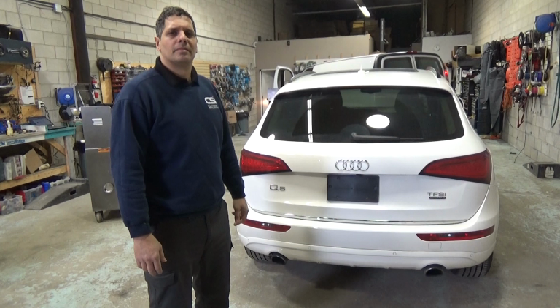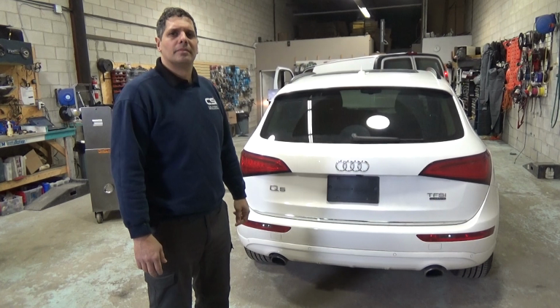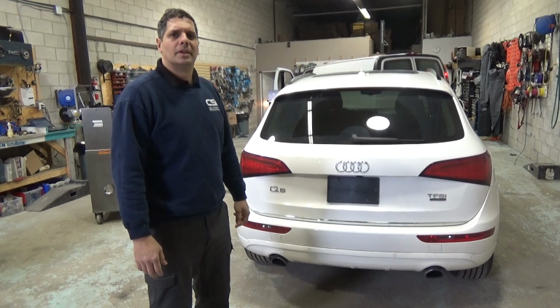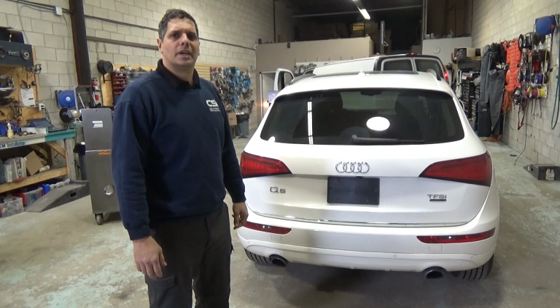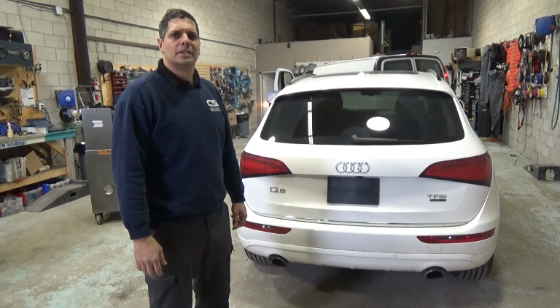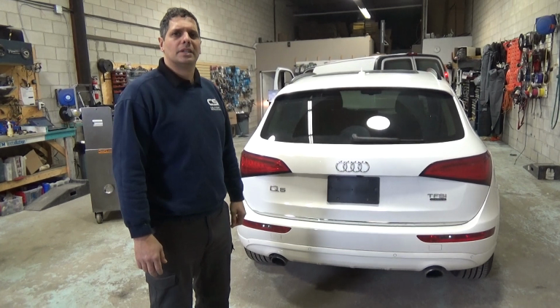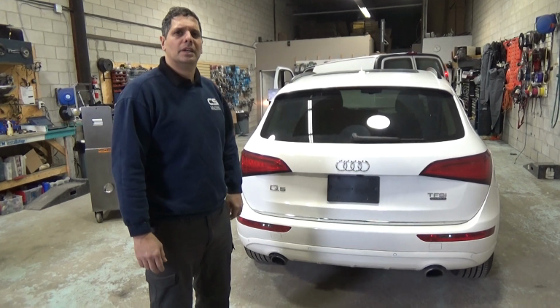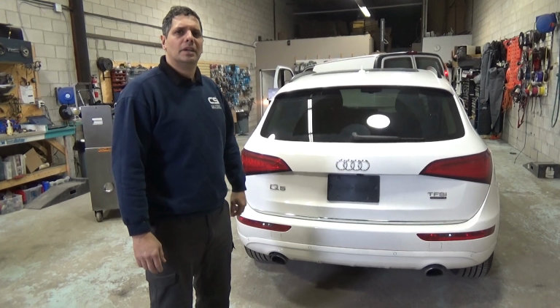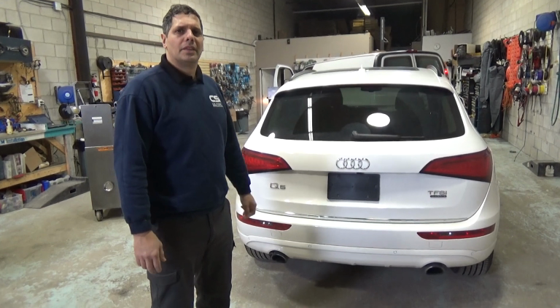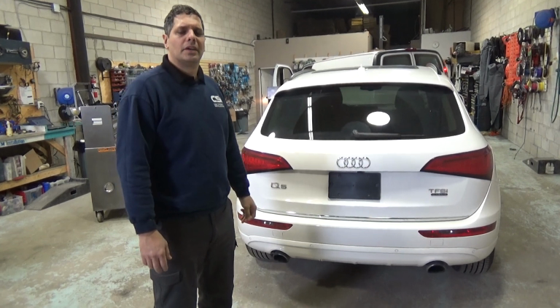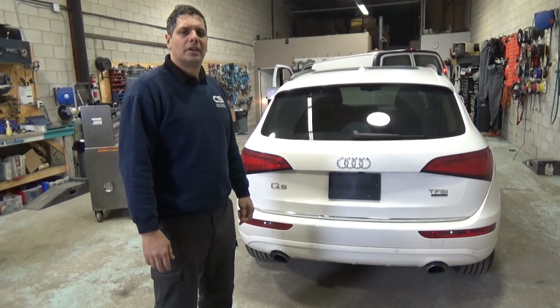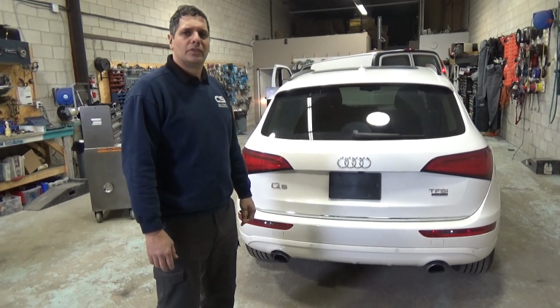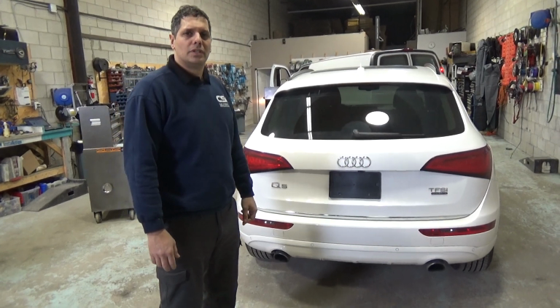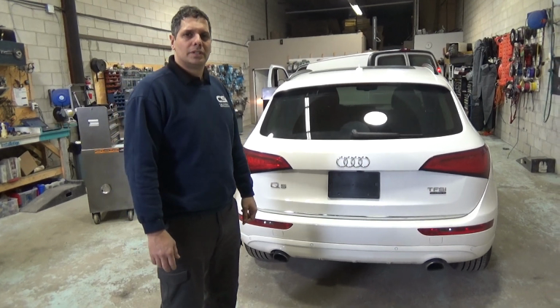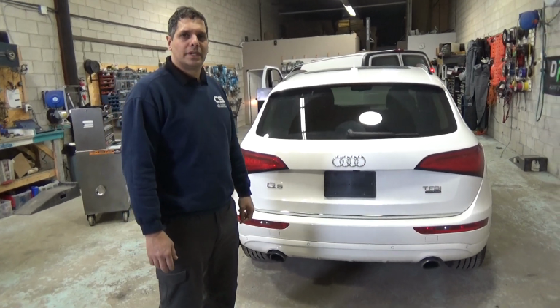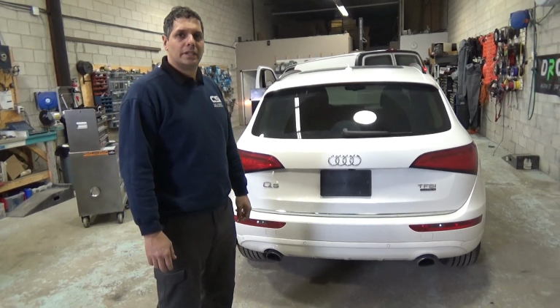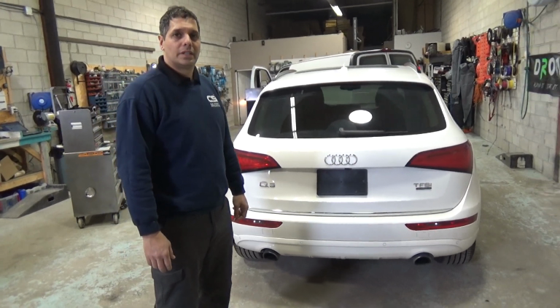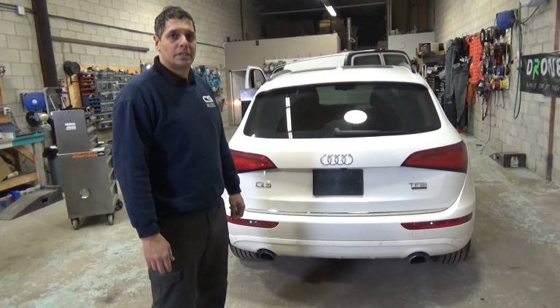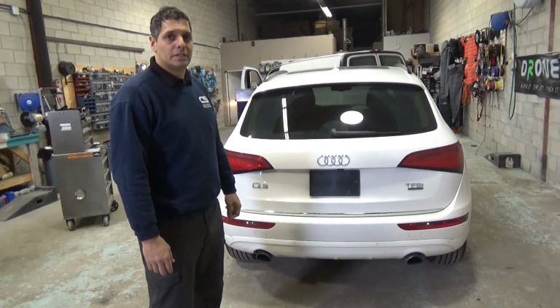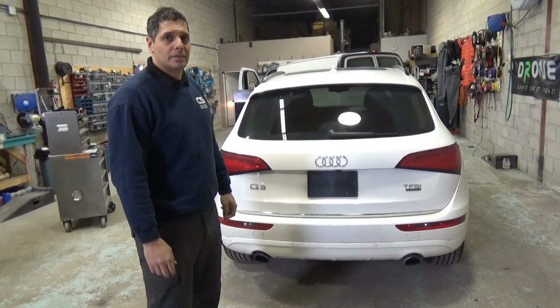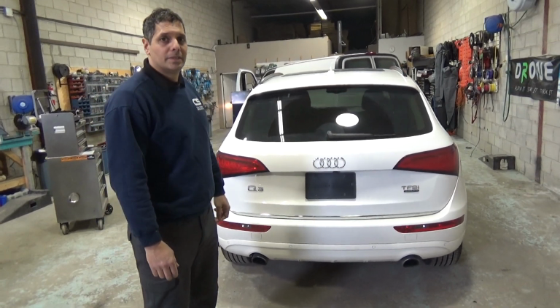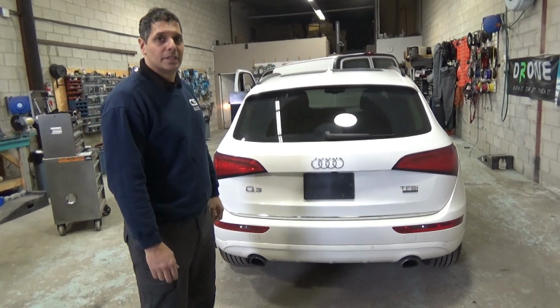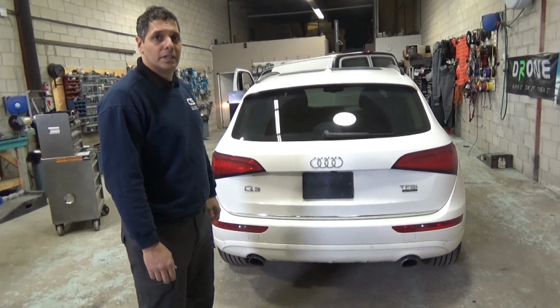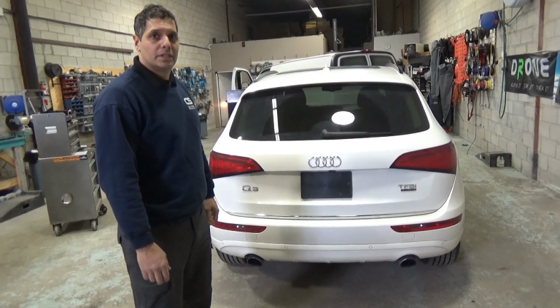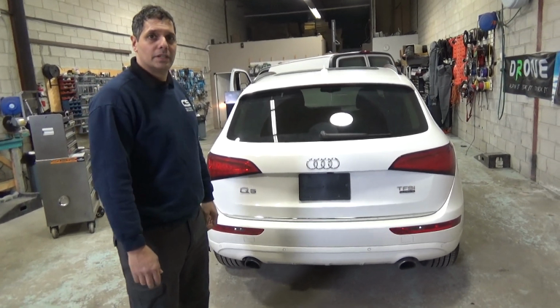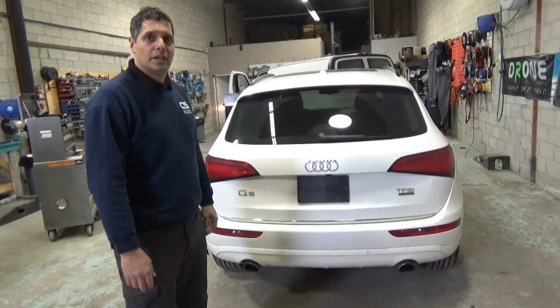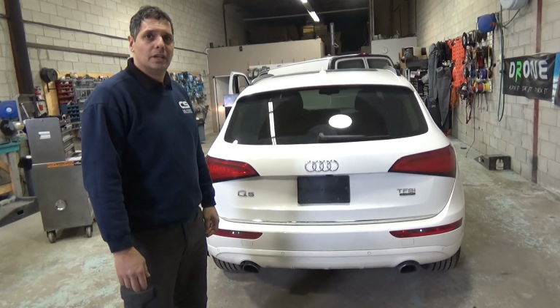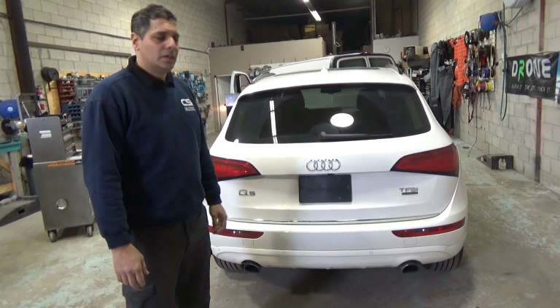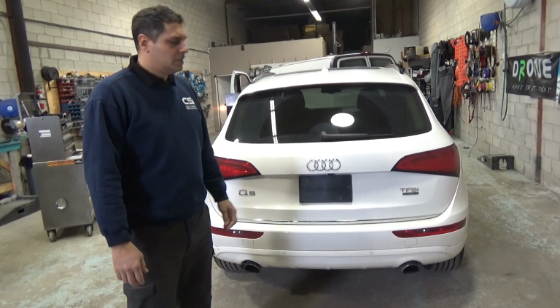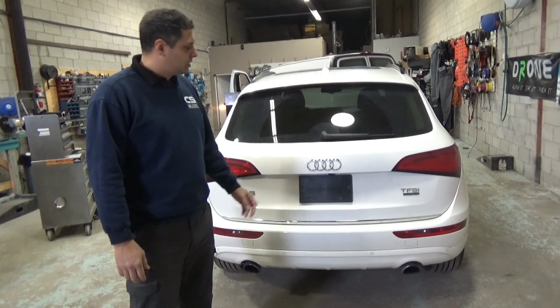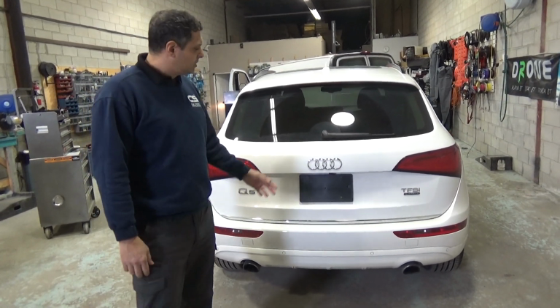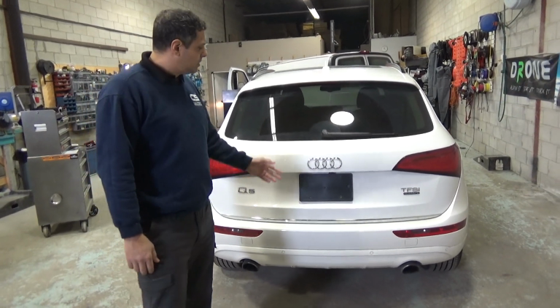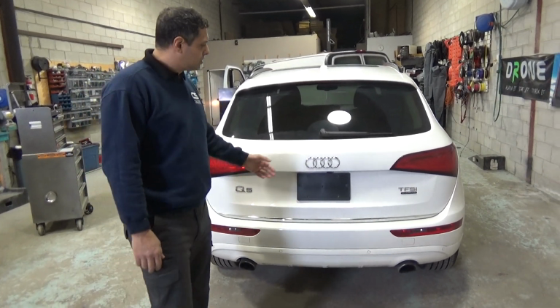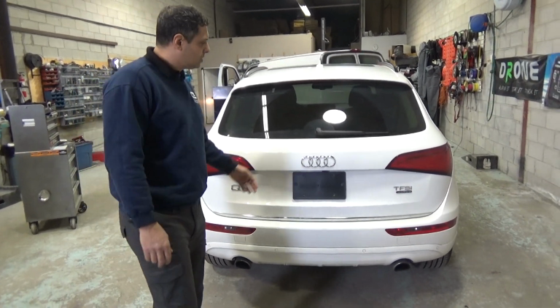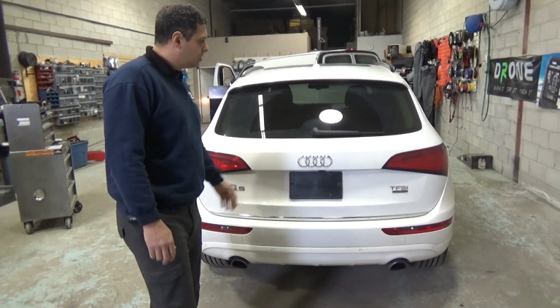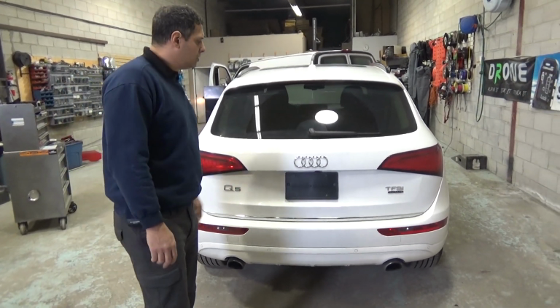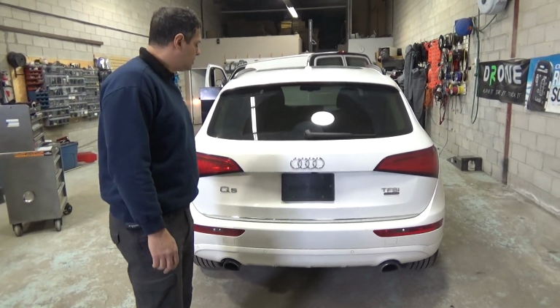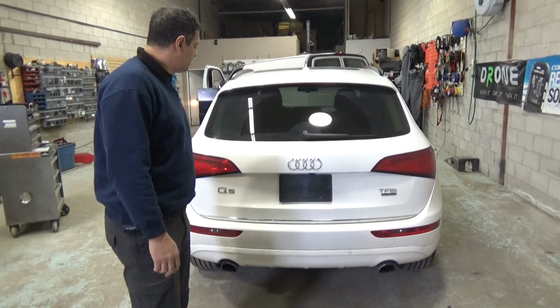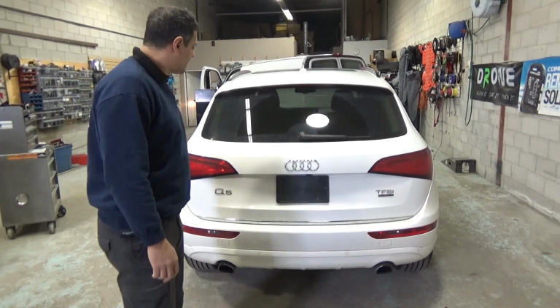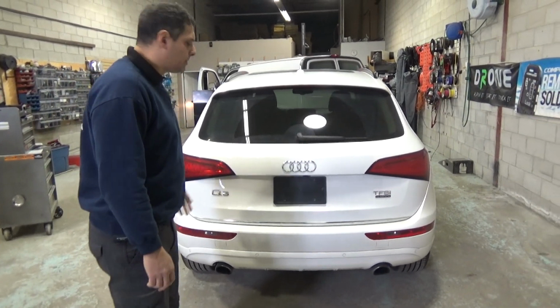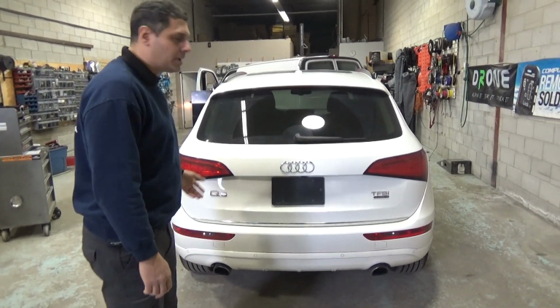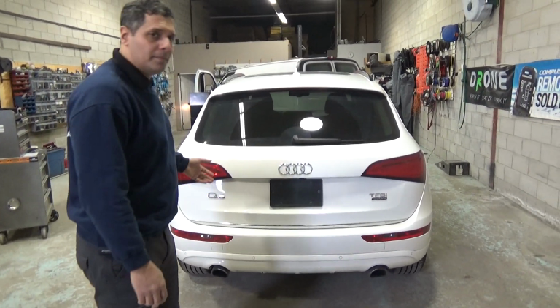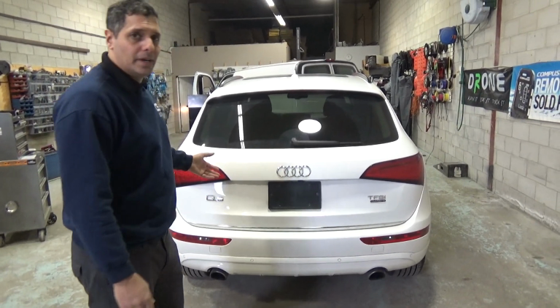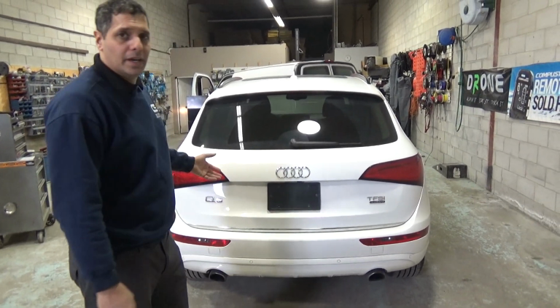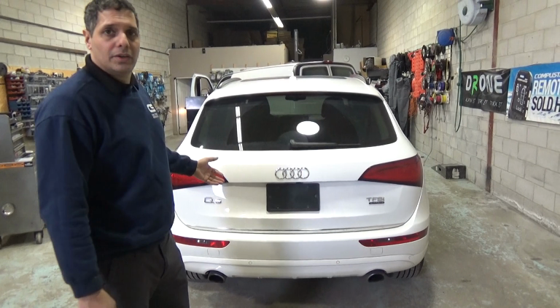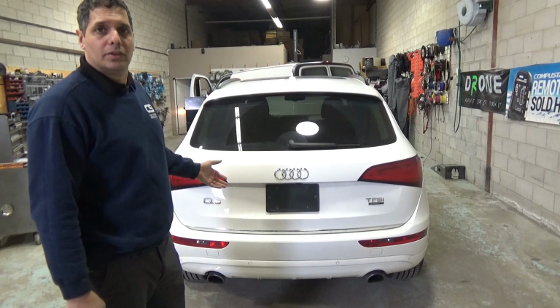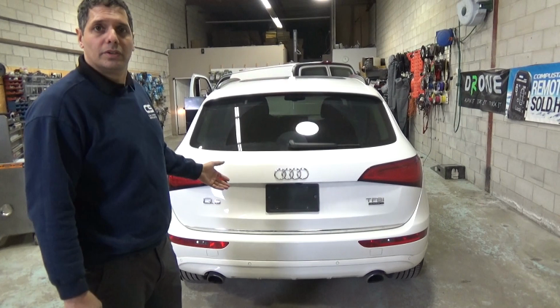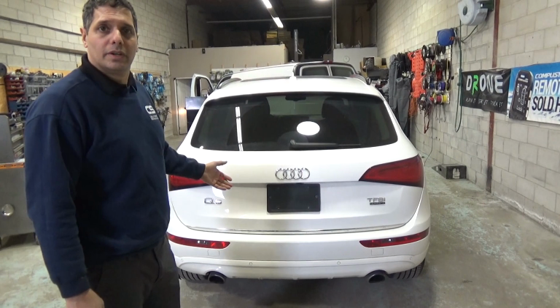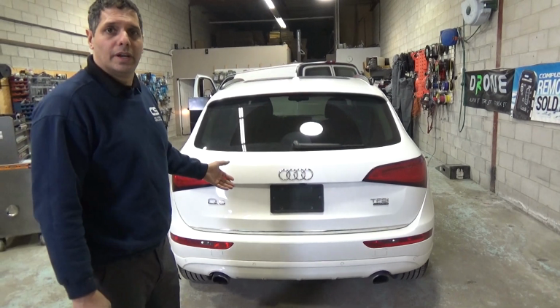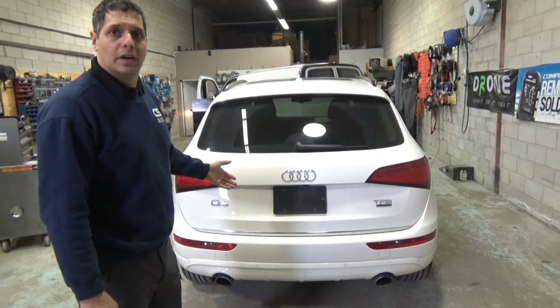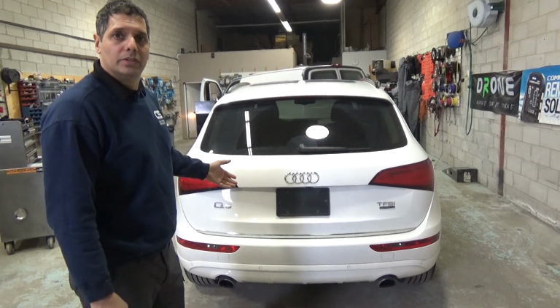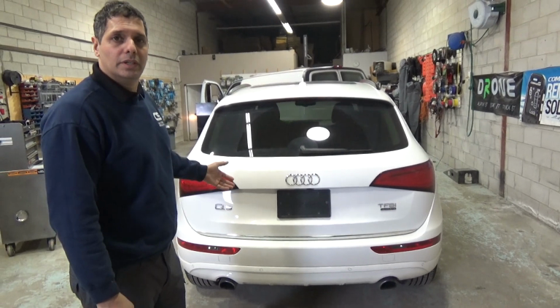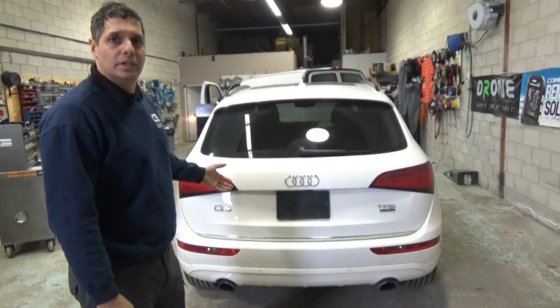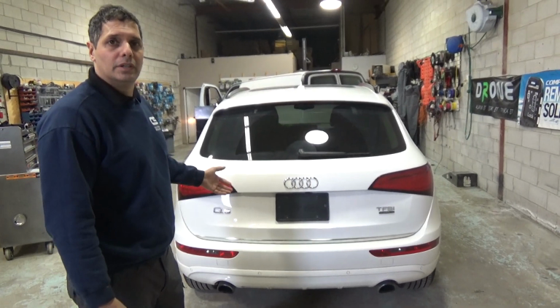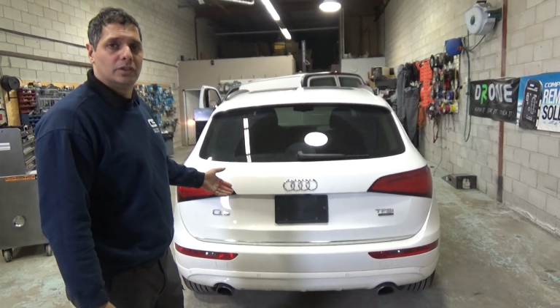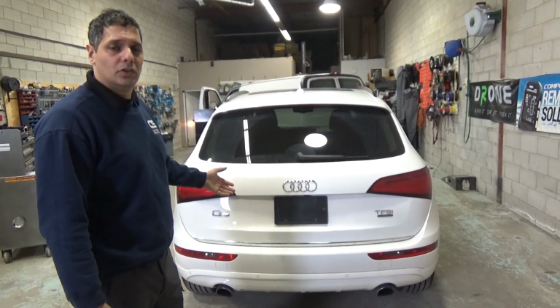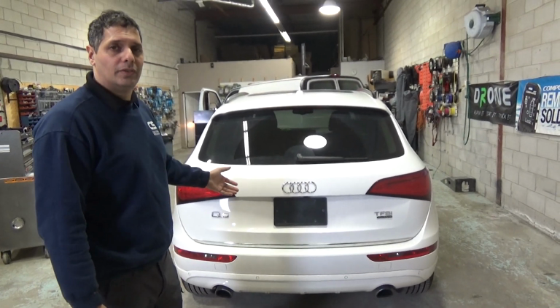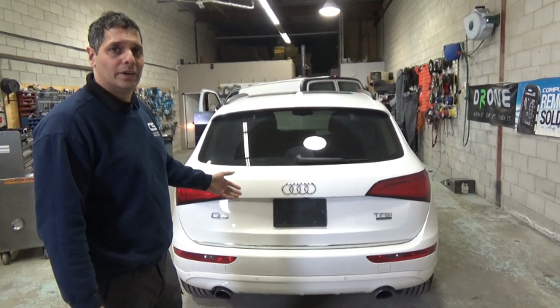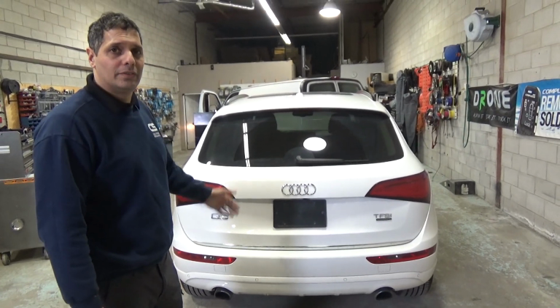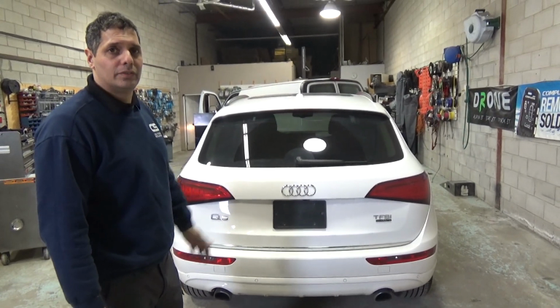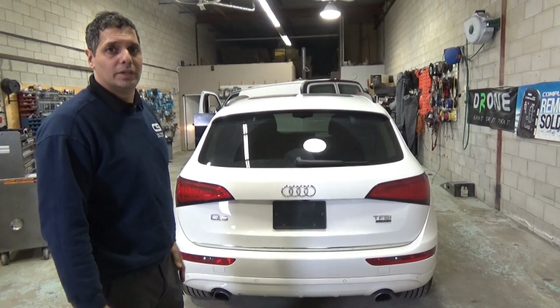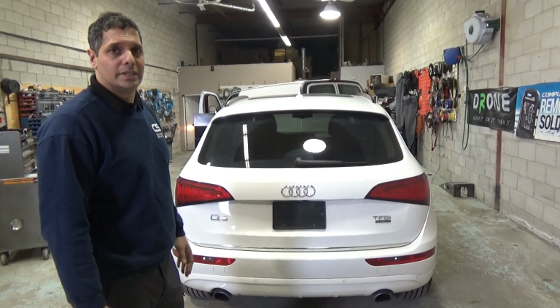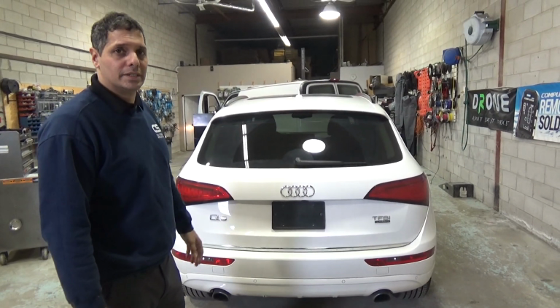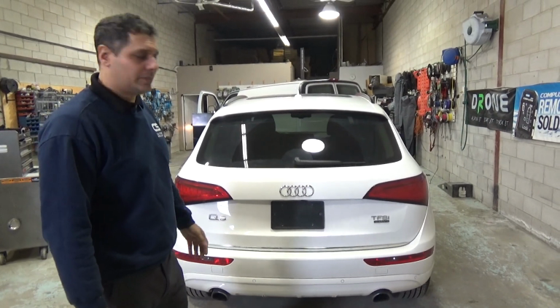Hey guys, thank you for joining us again at Car System Installation. We're going to show you a backup camera add-on on an Audi Q5 2017.